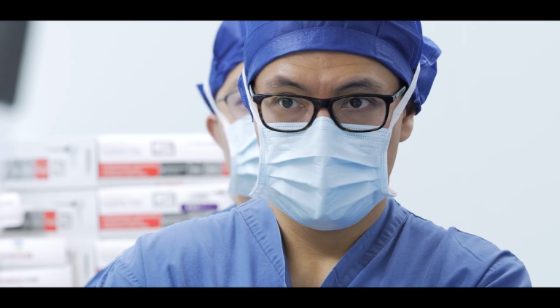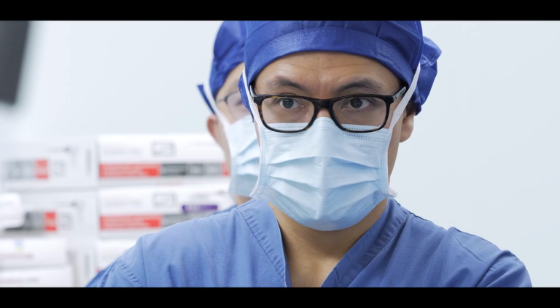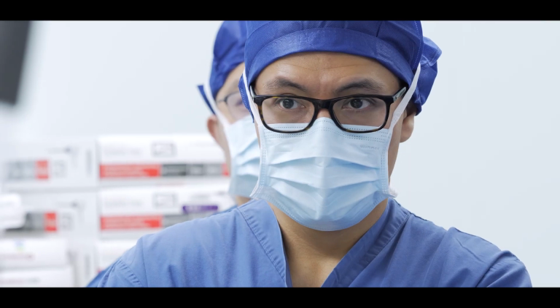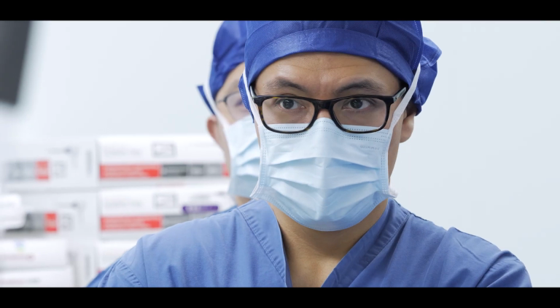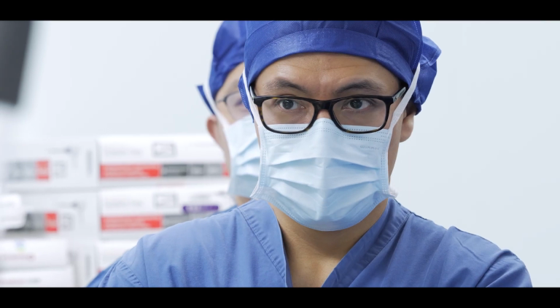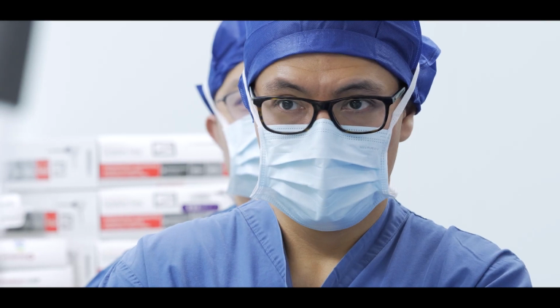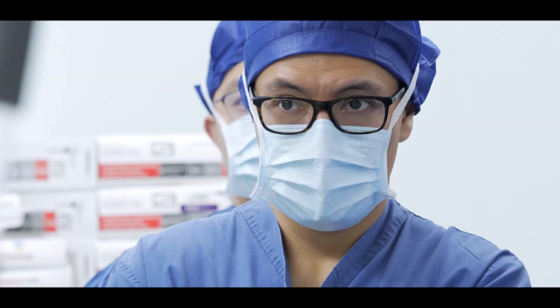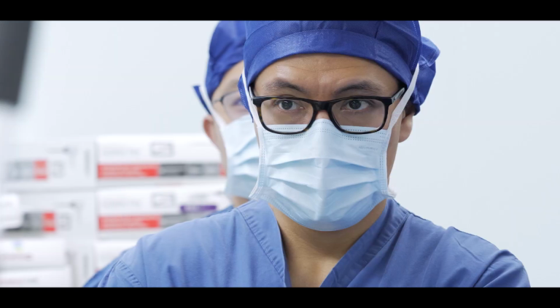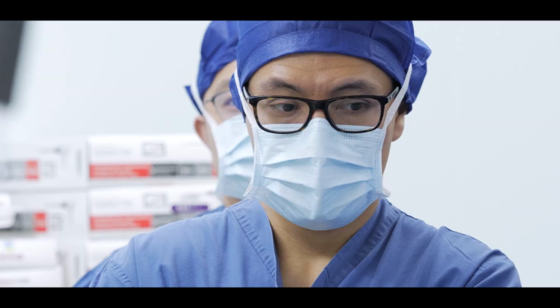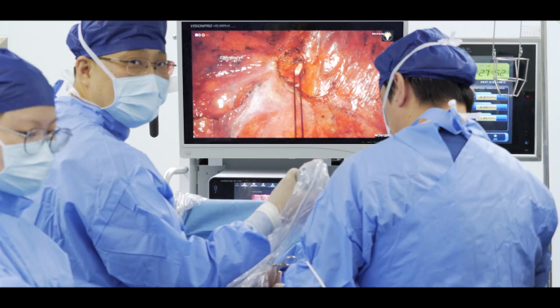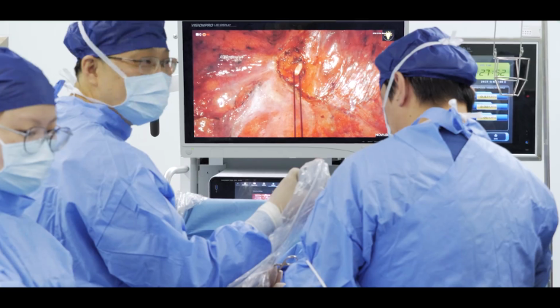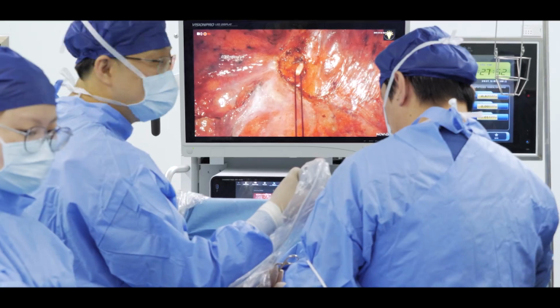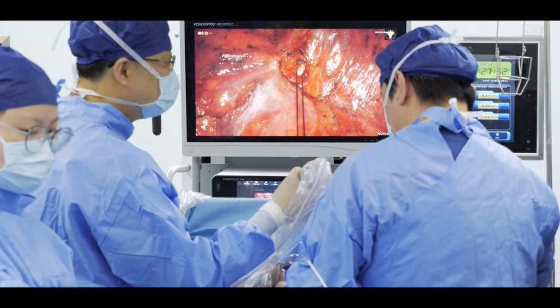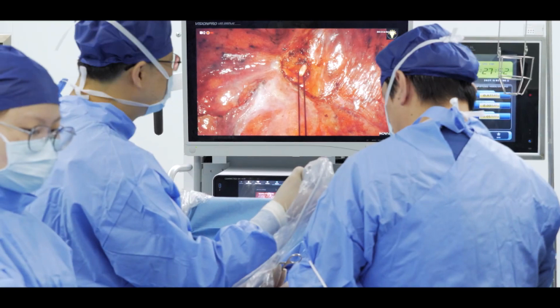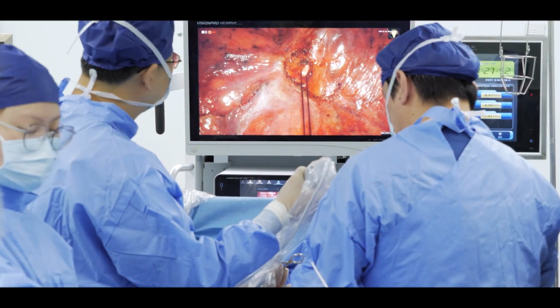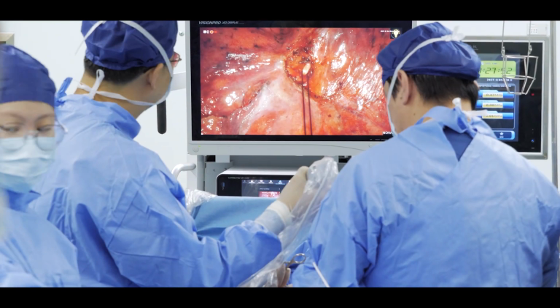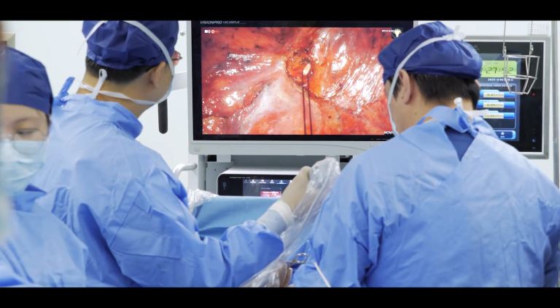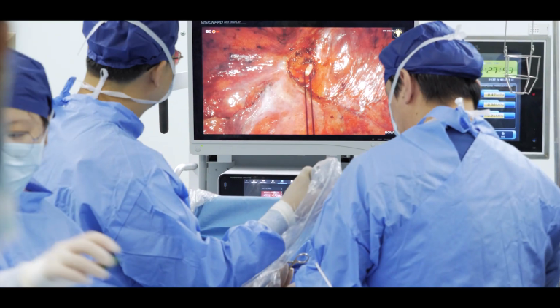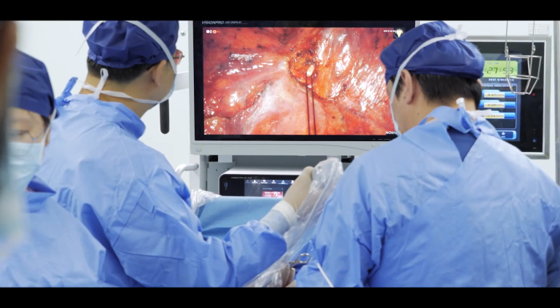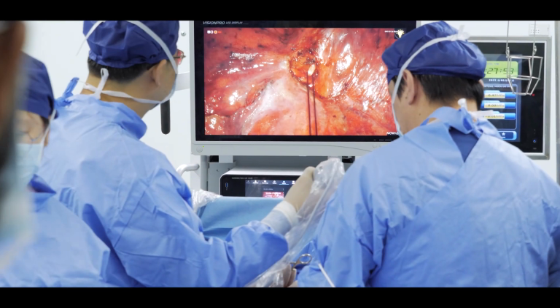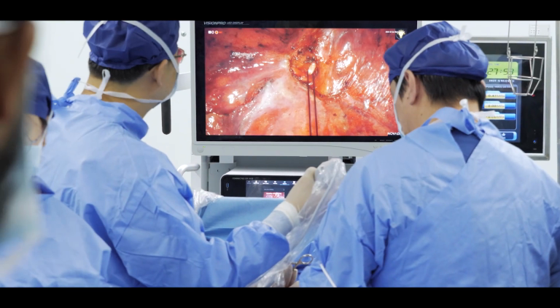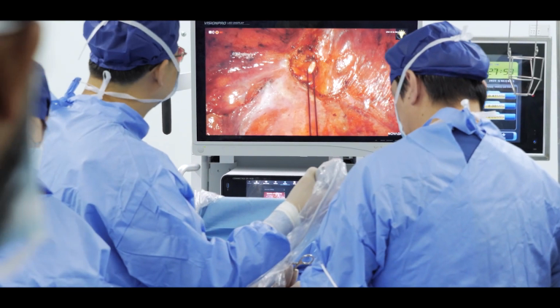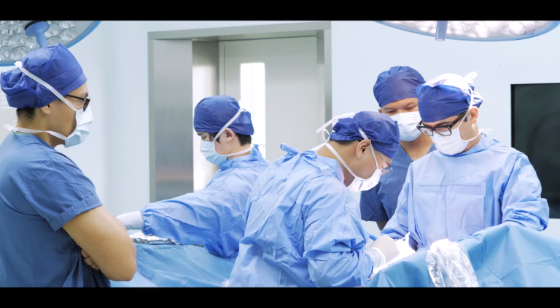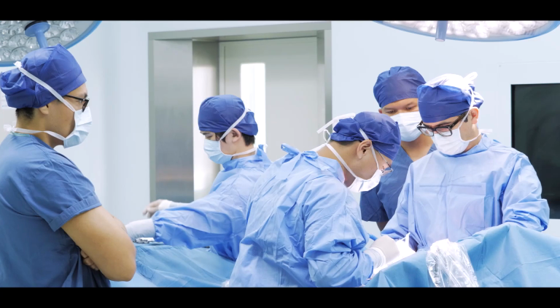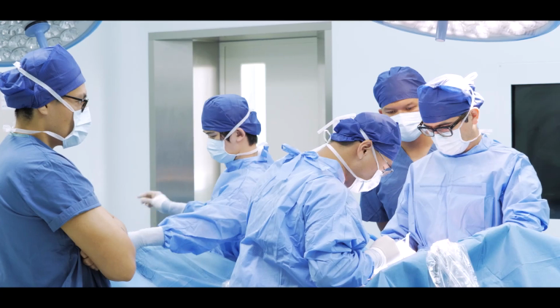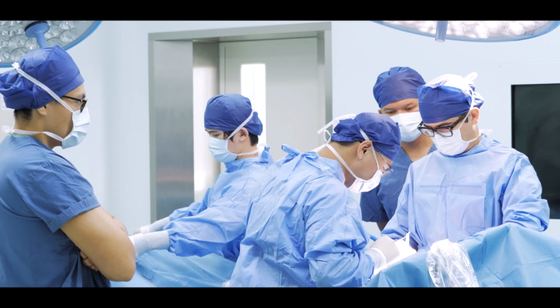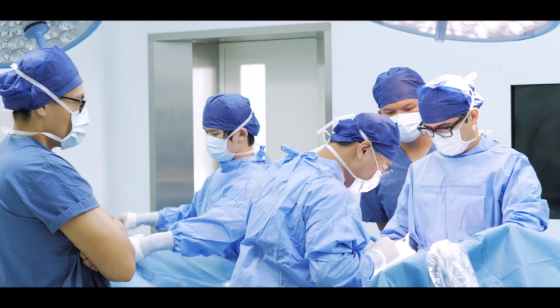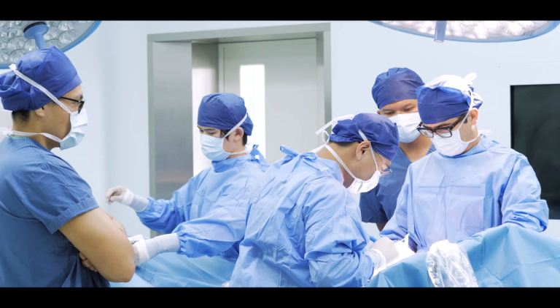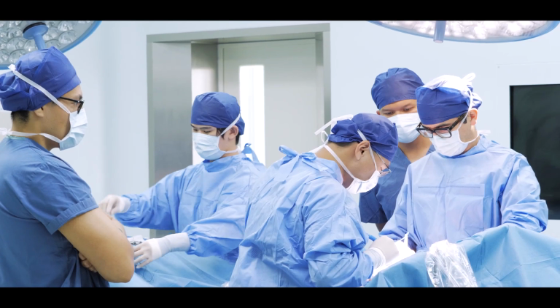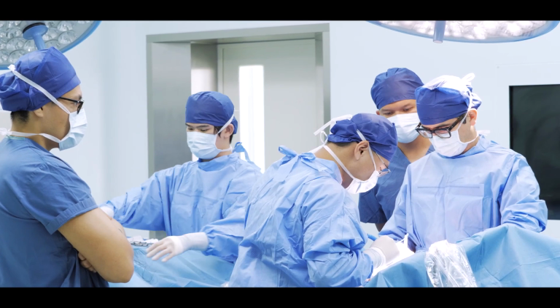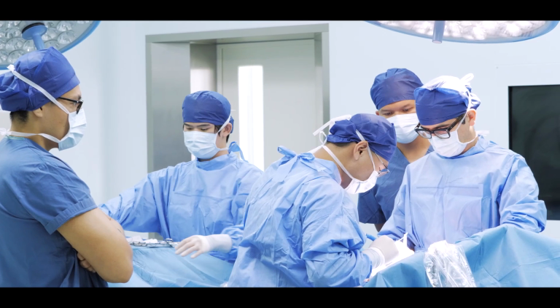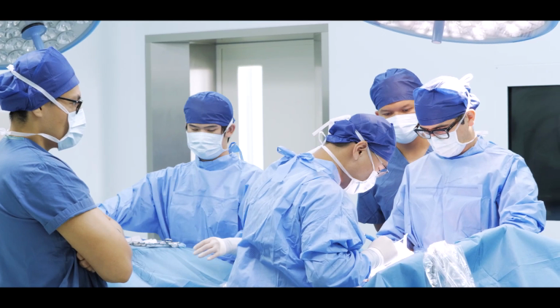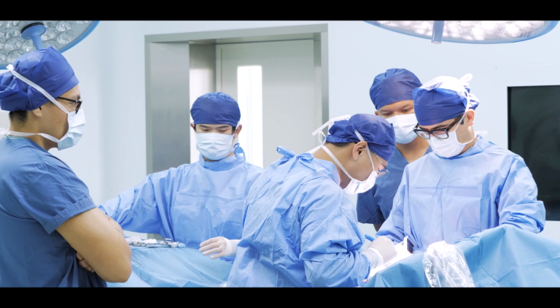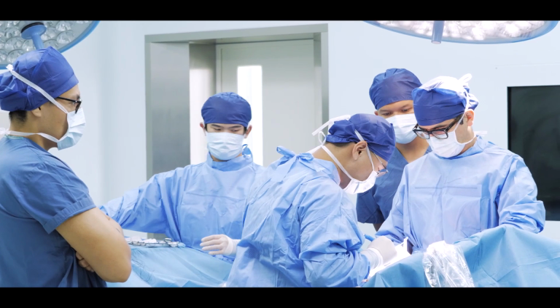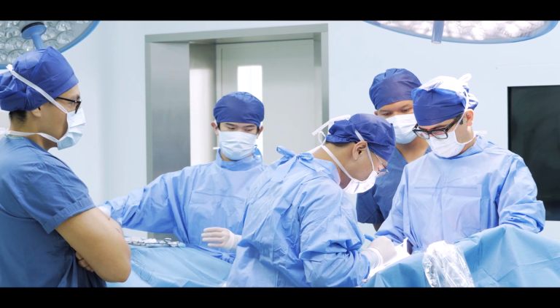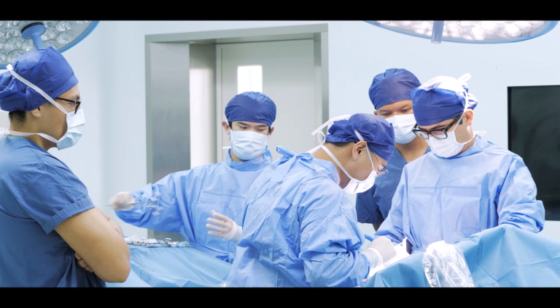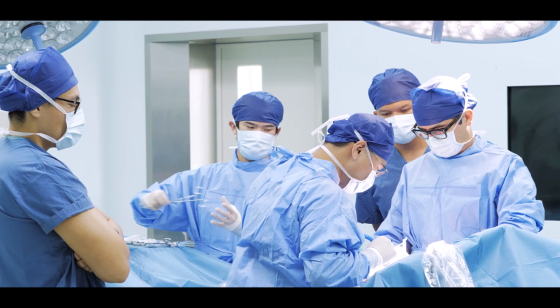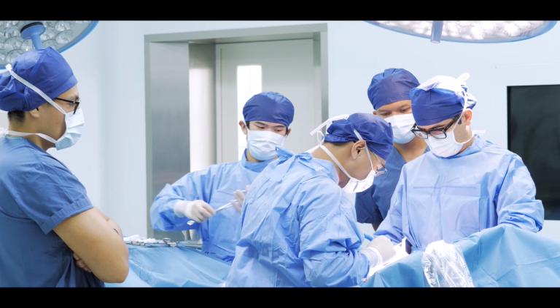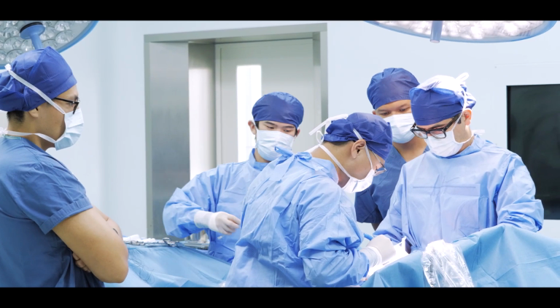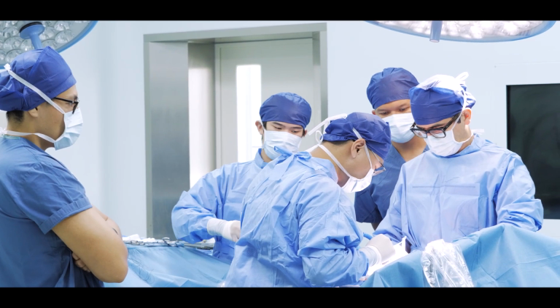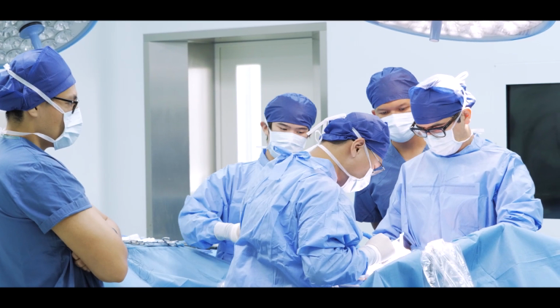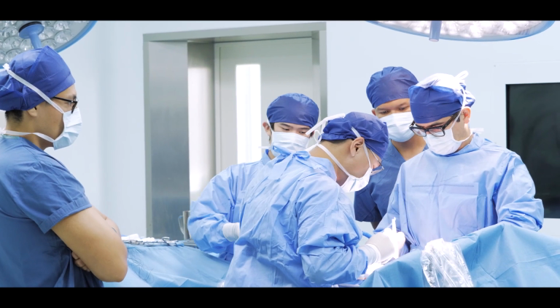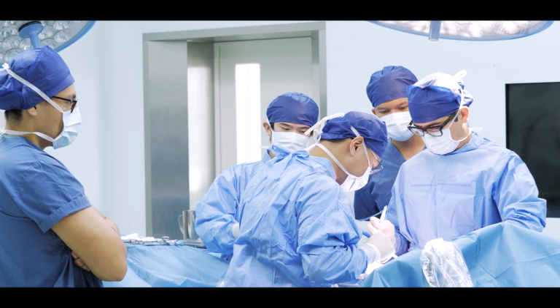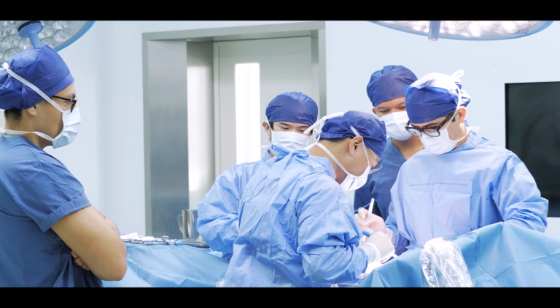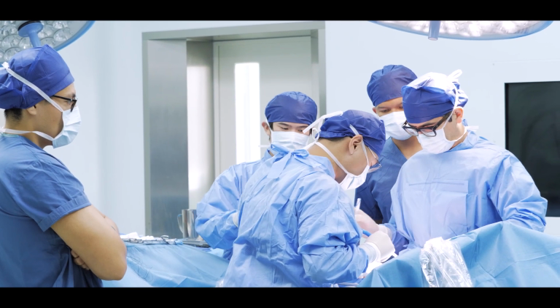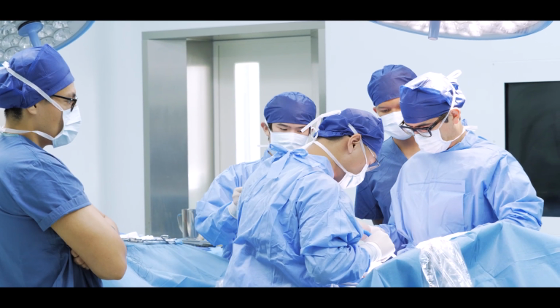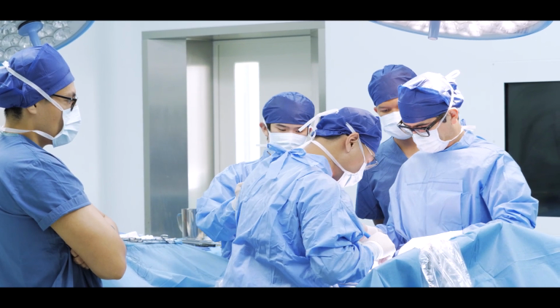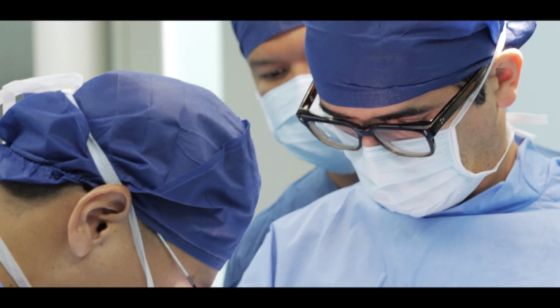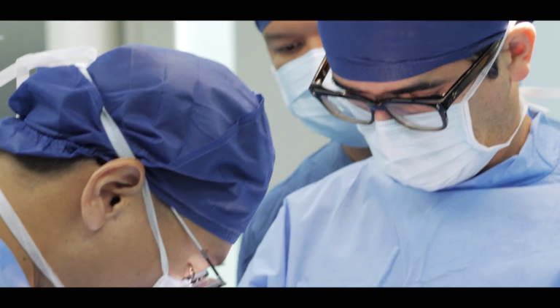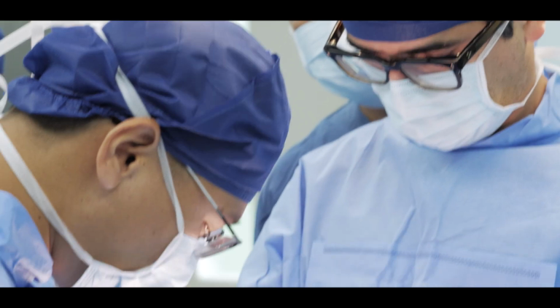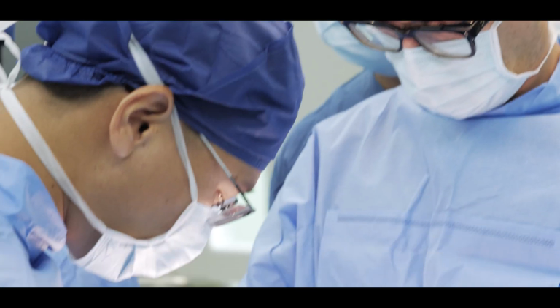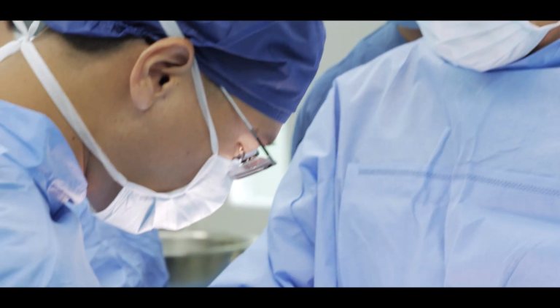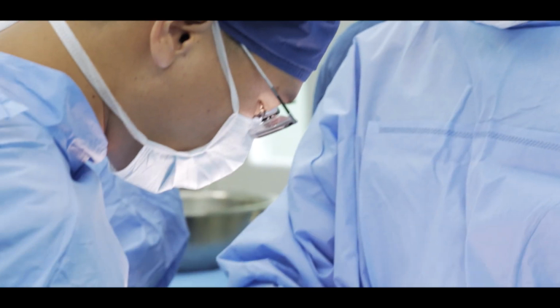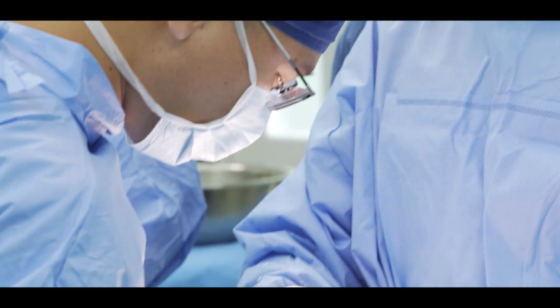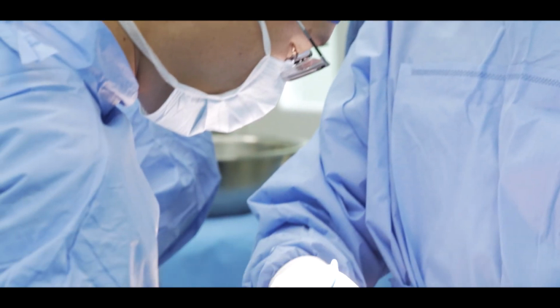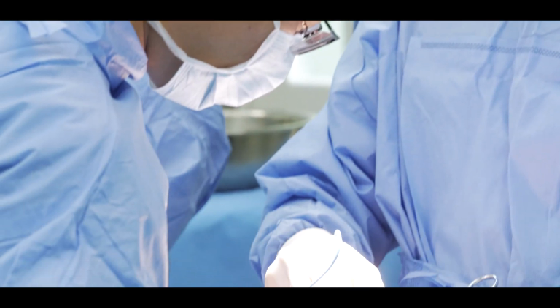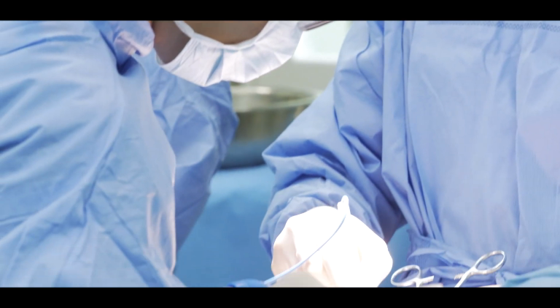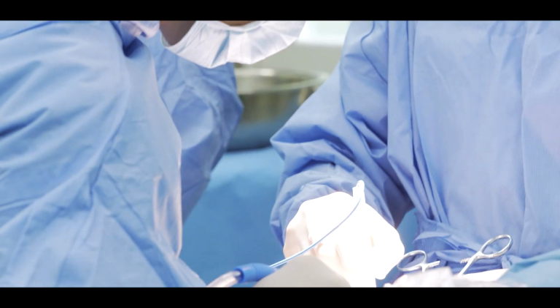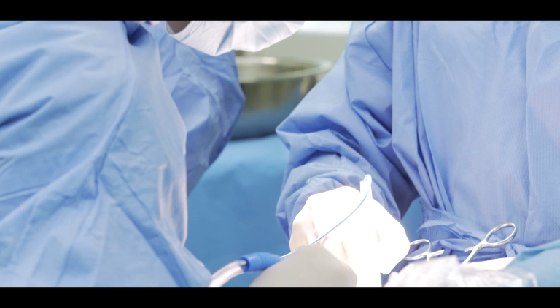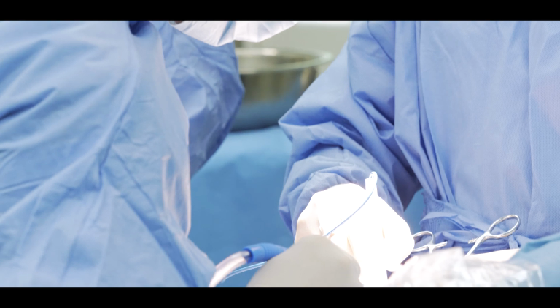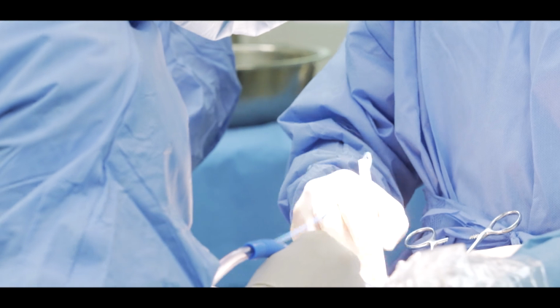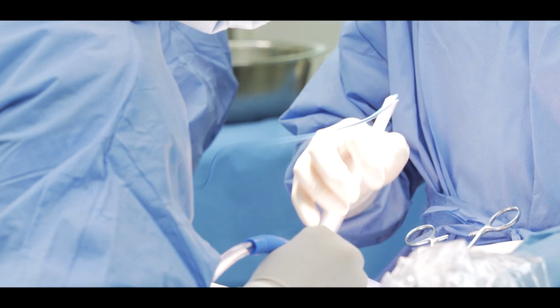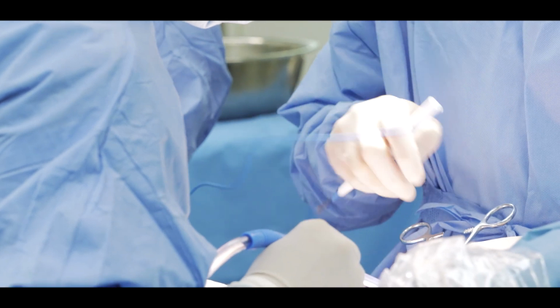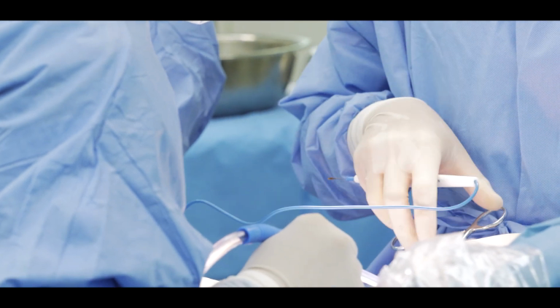I would completely recommend to all surgeons who want to train in thoracic surgery to come and learn from here.